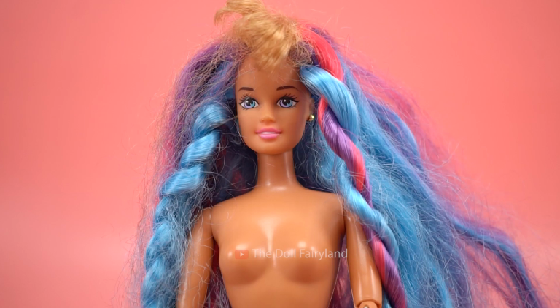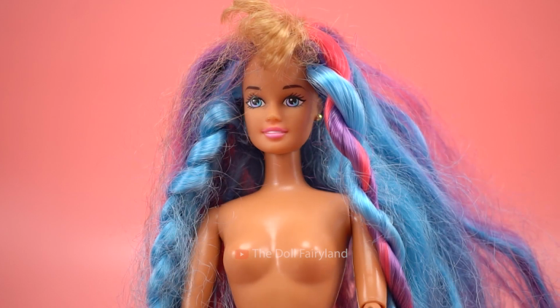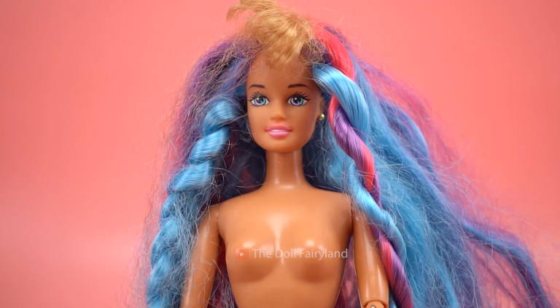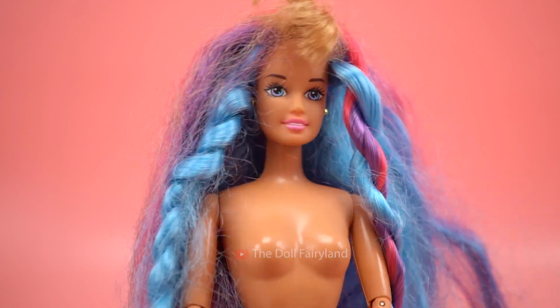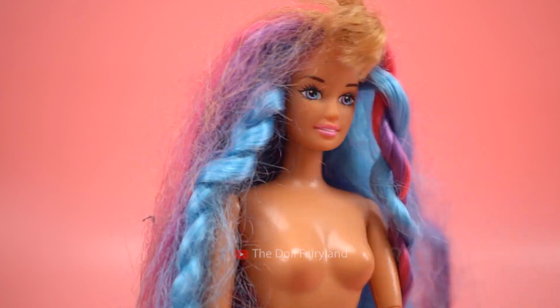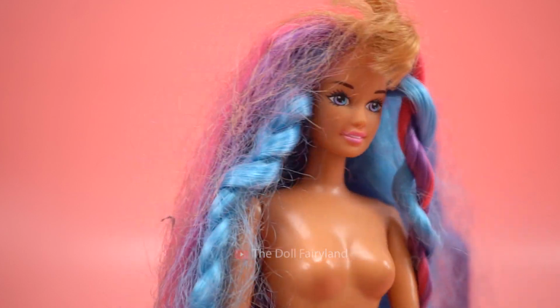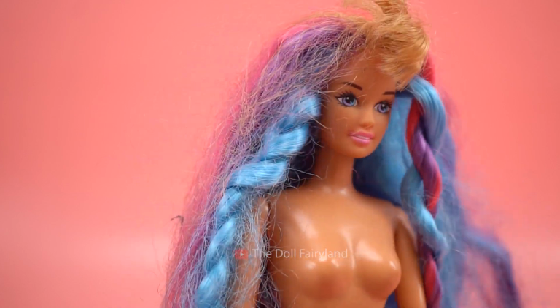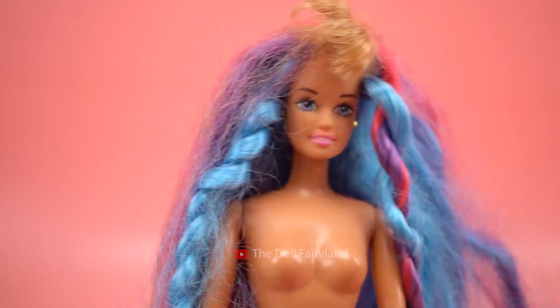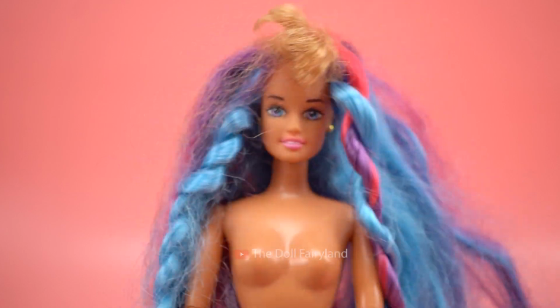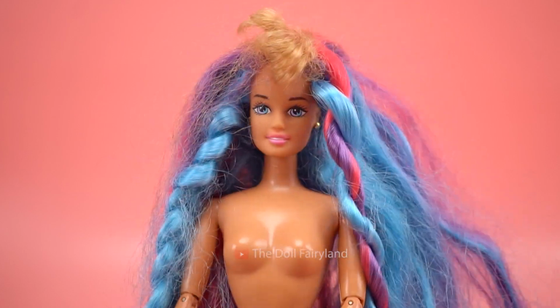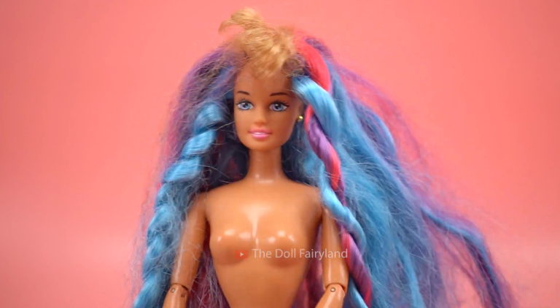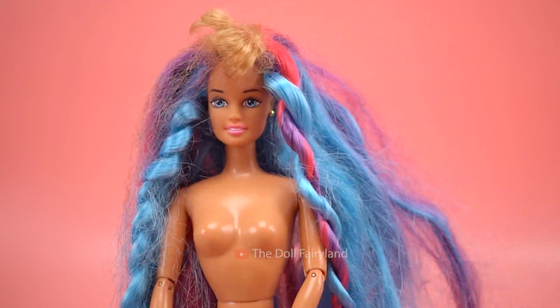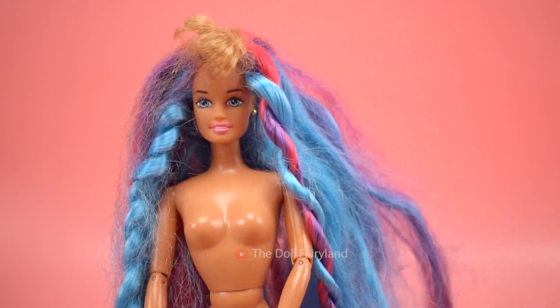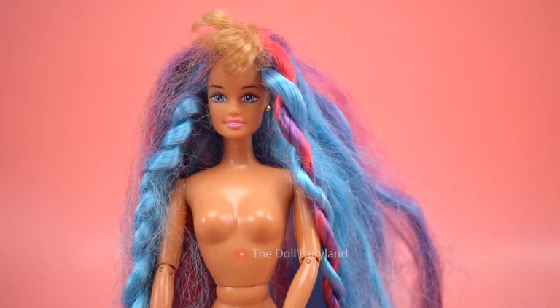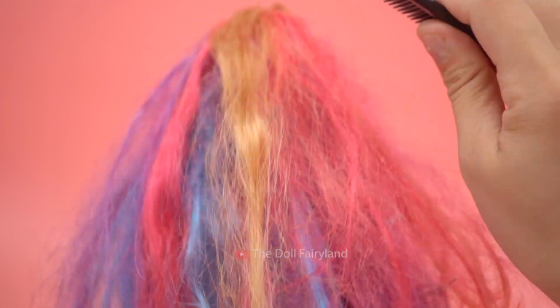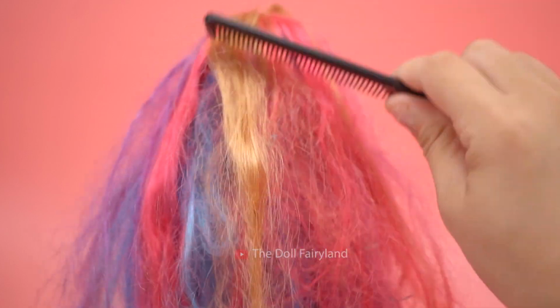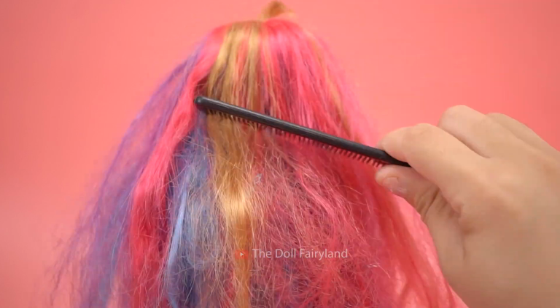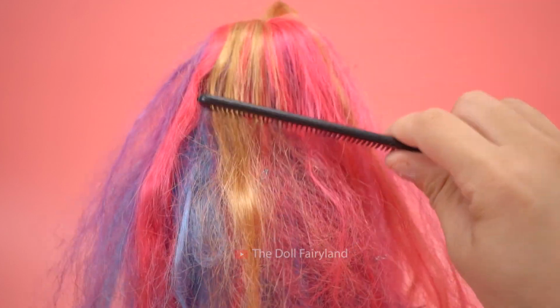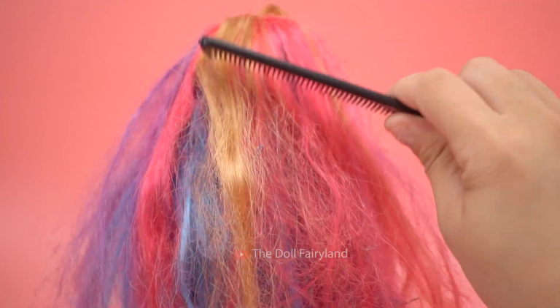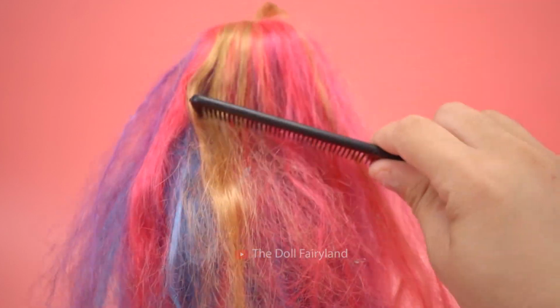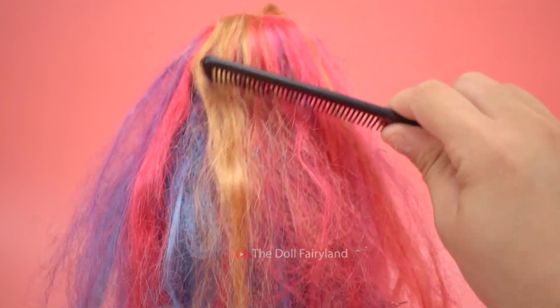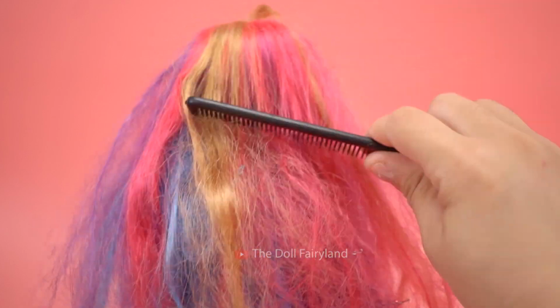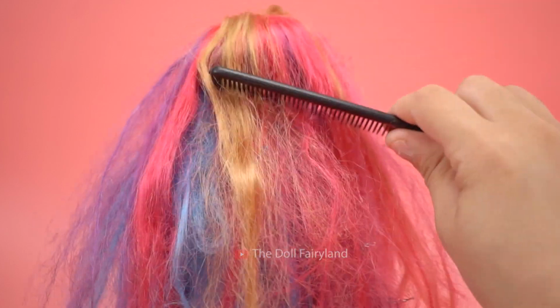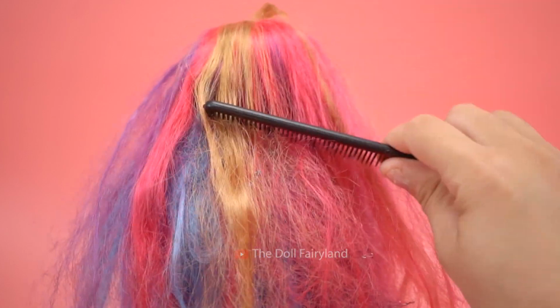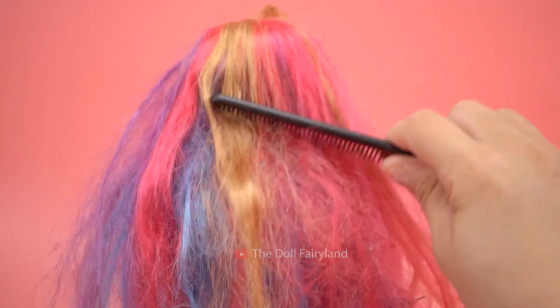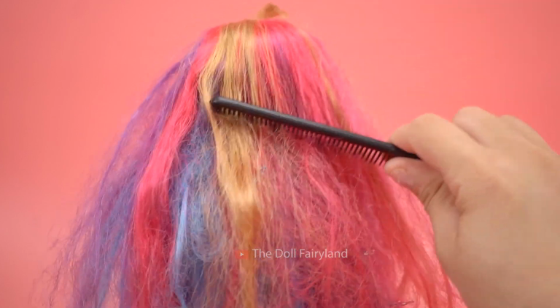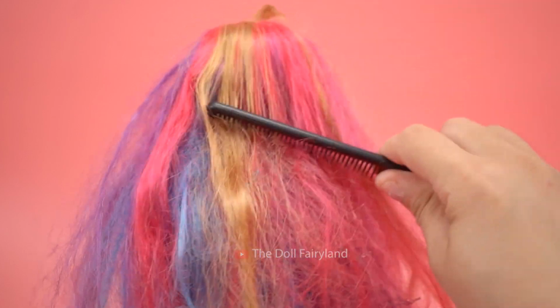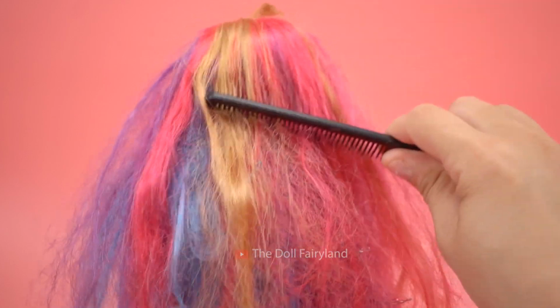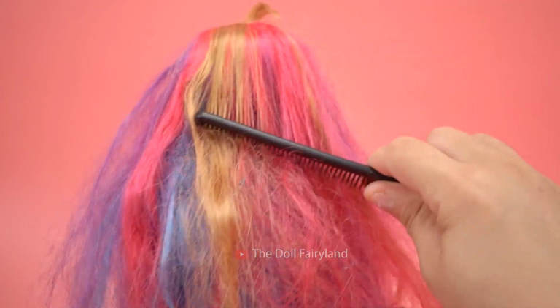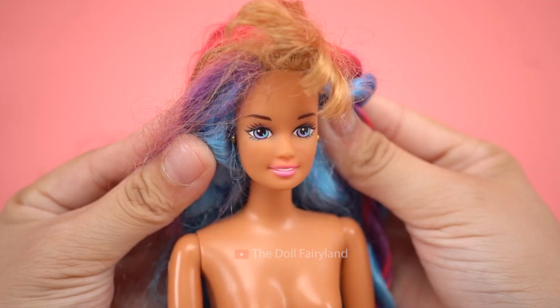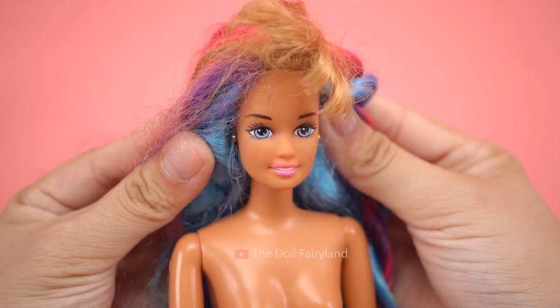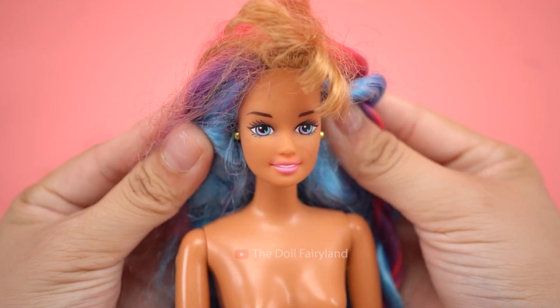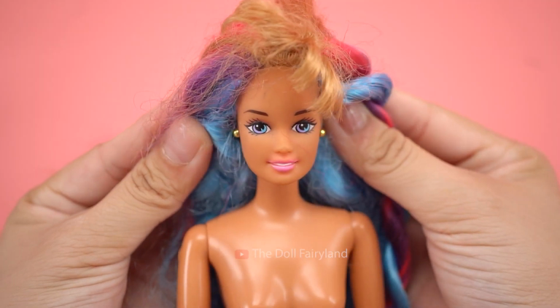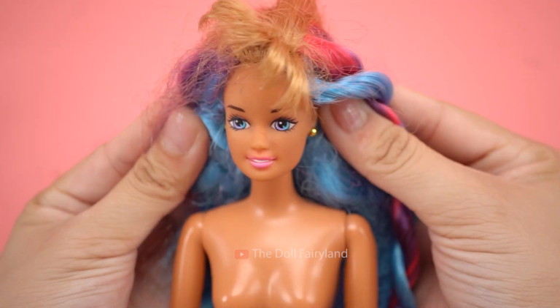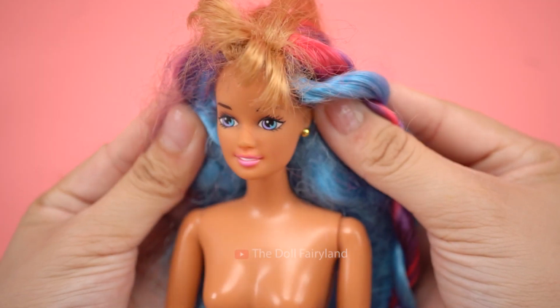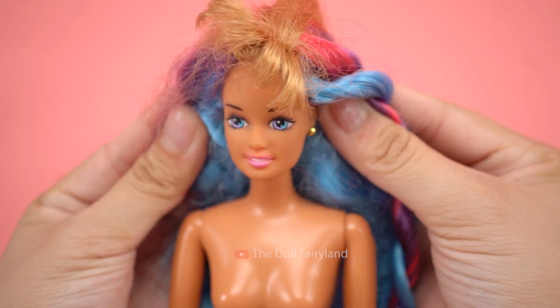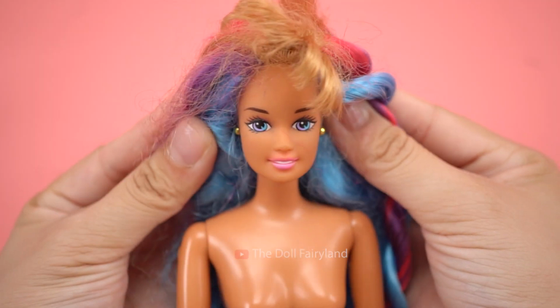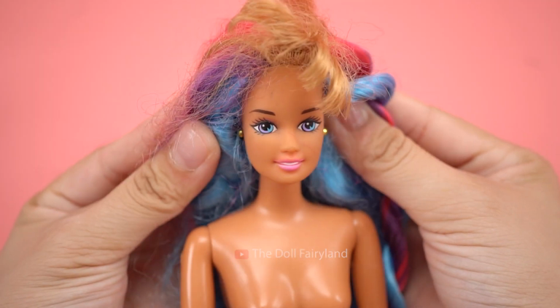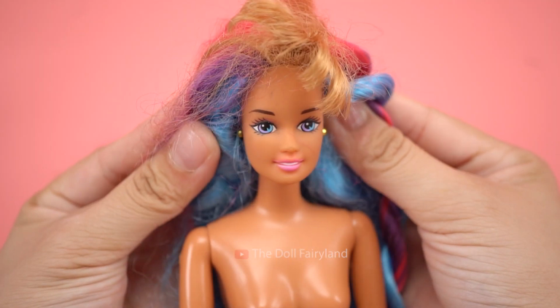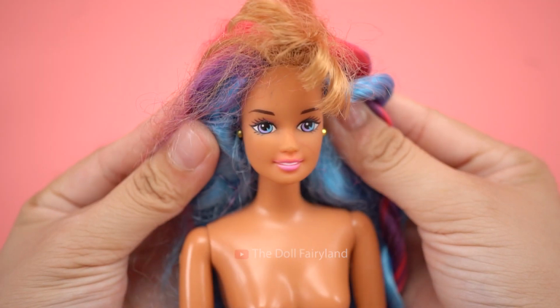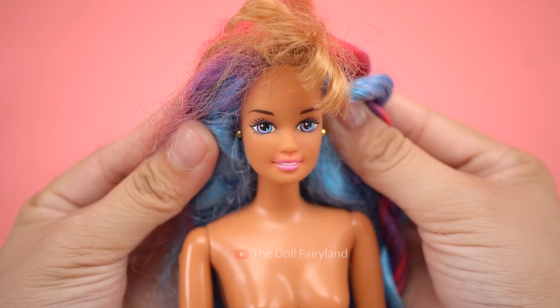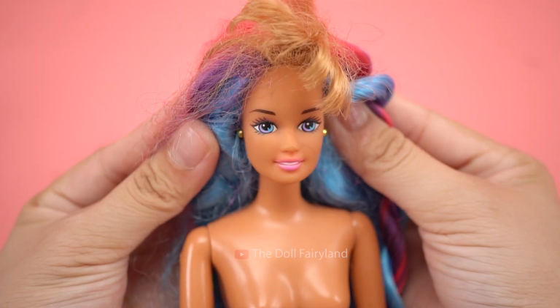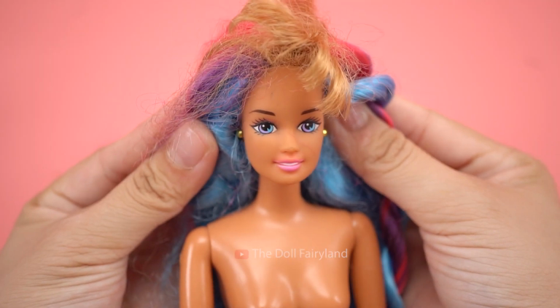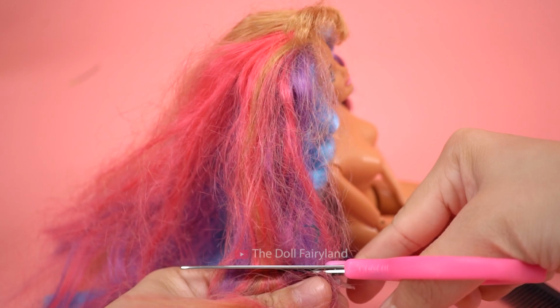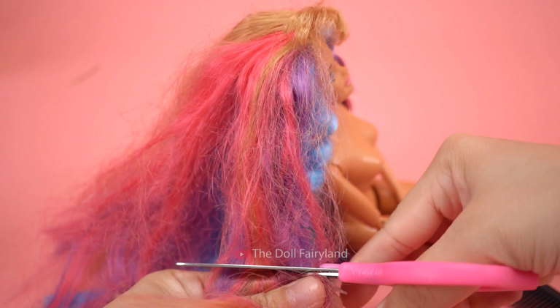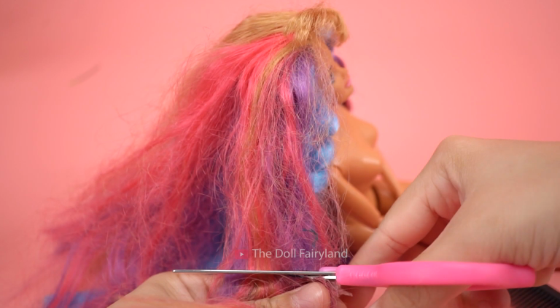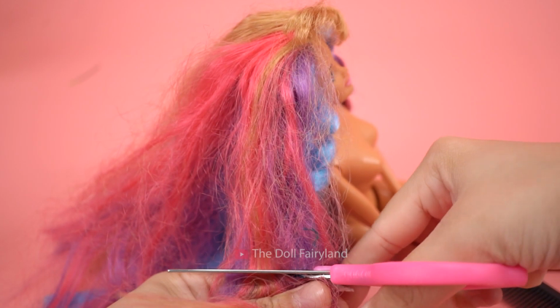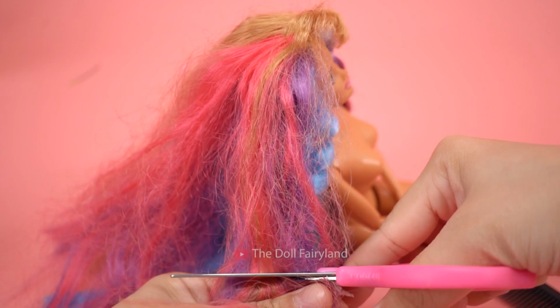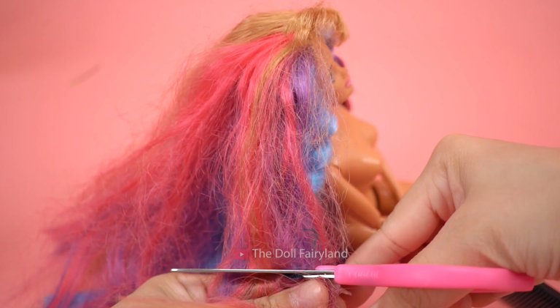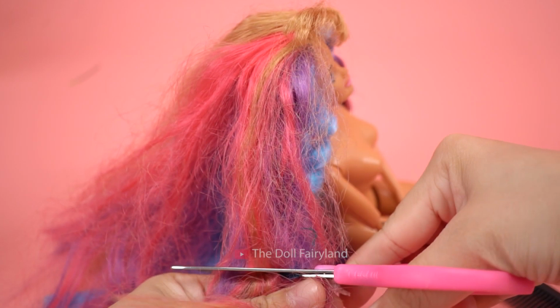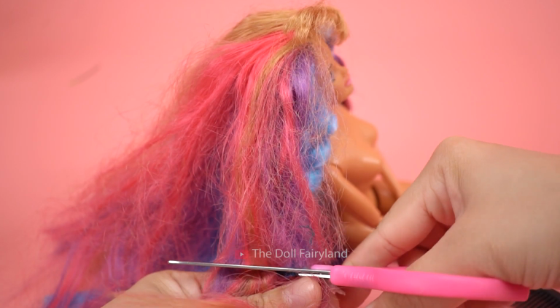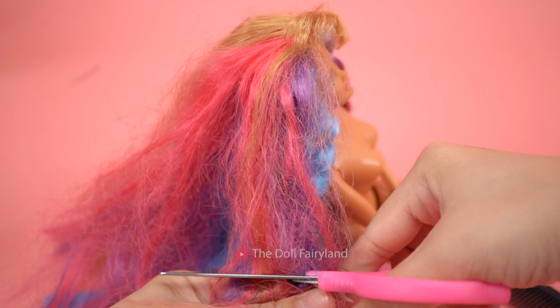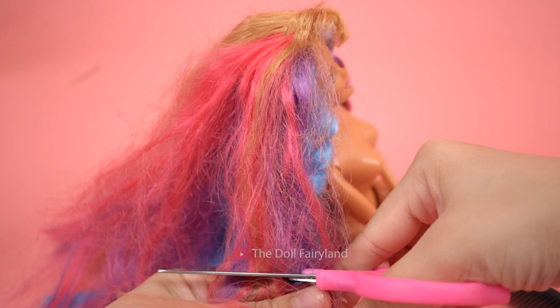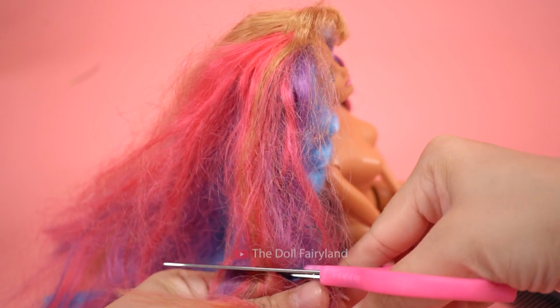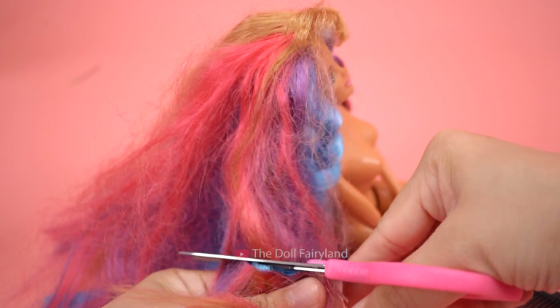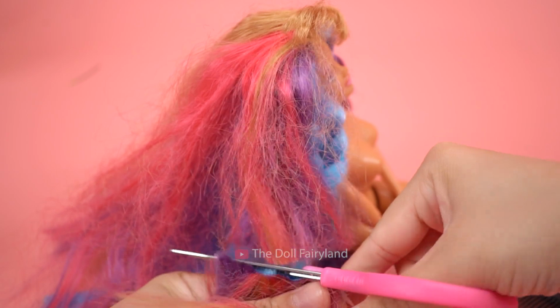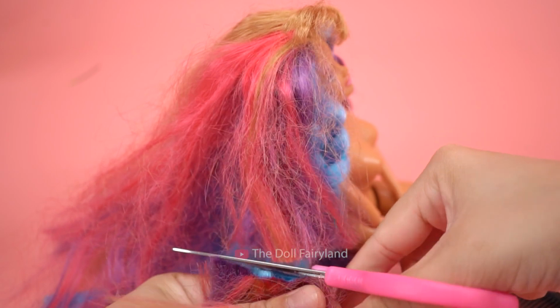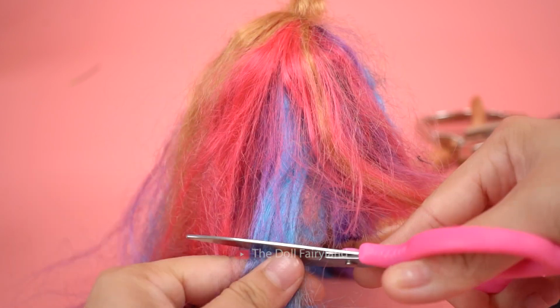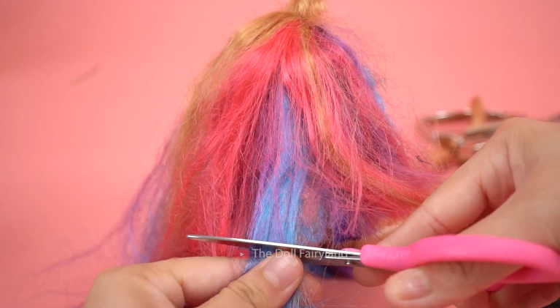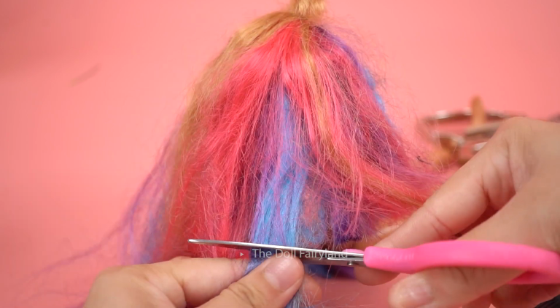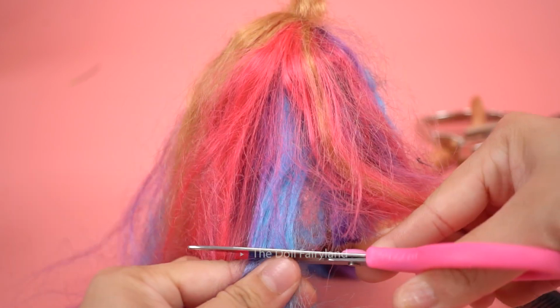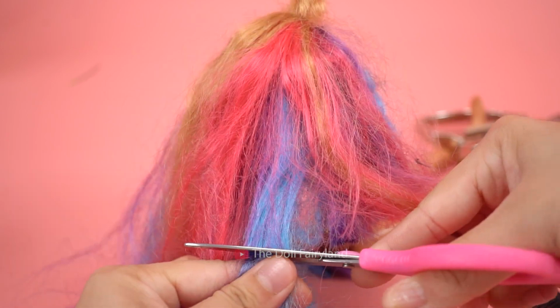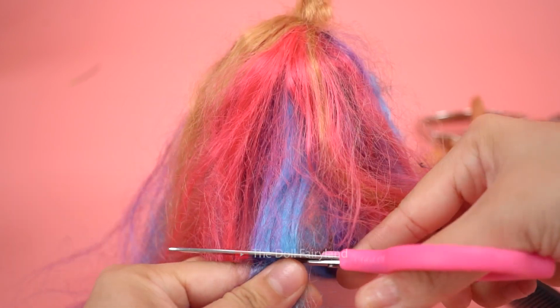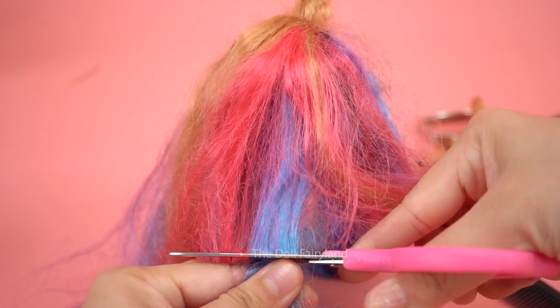Oh my goodness, where did Lili come from? Her hair is all over the place. I need to help her look even more beautiful.